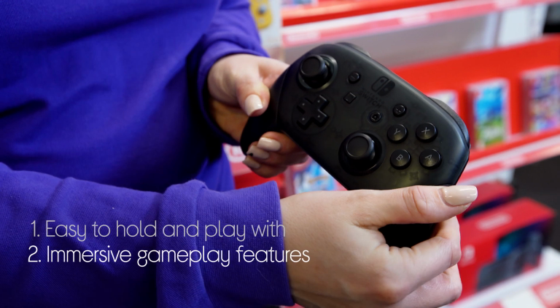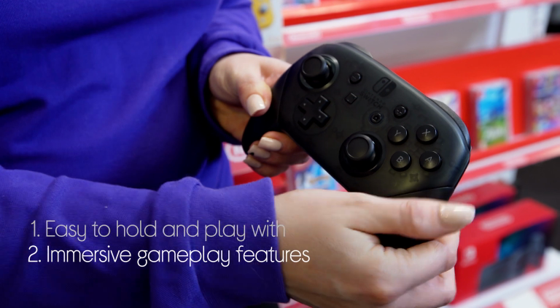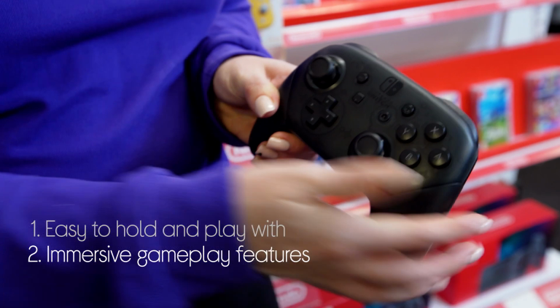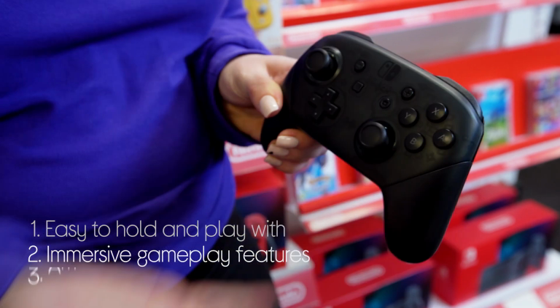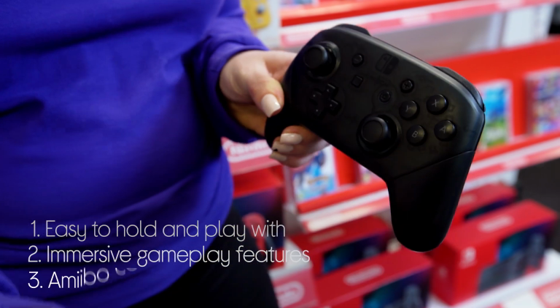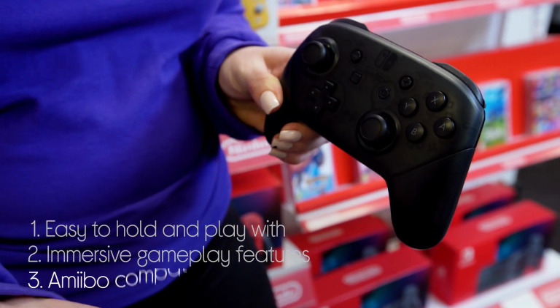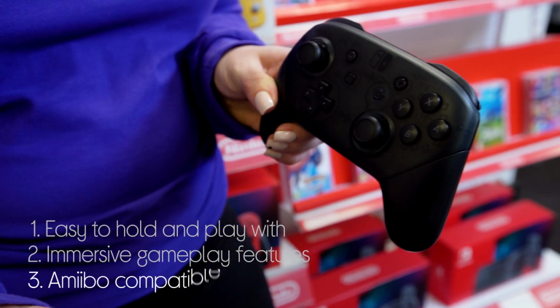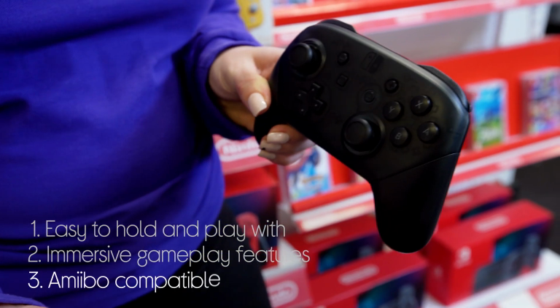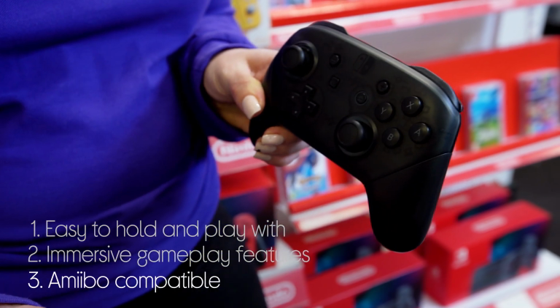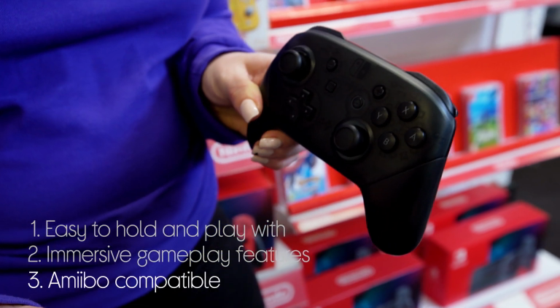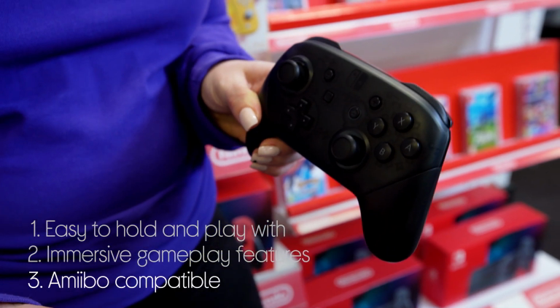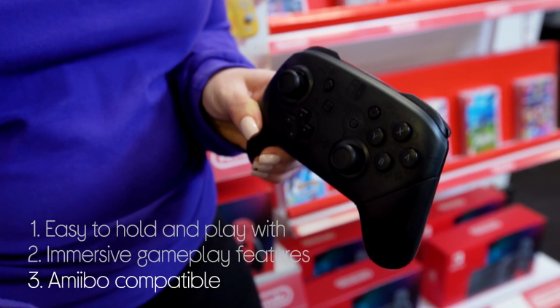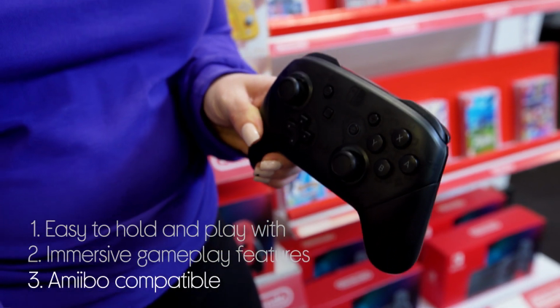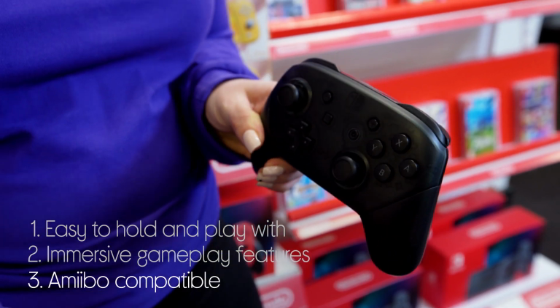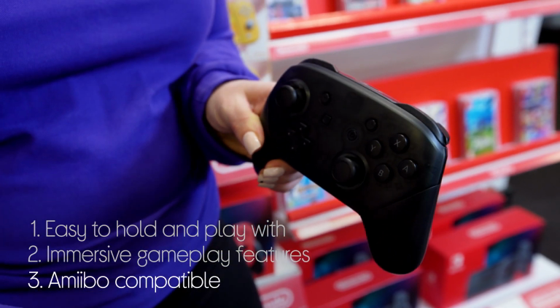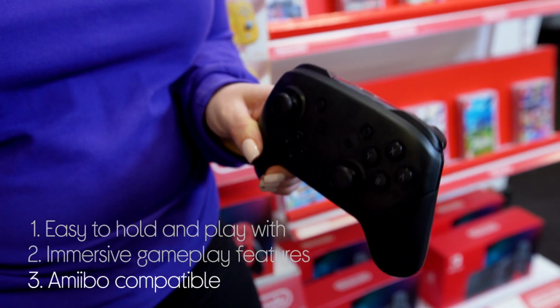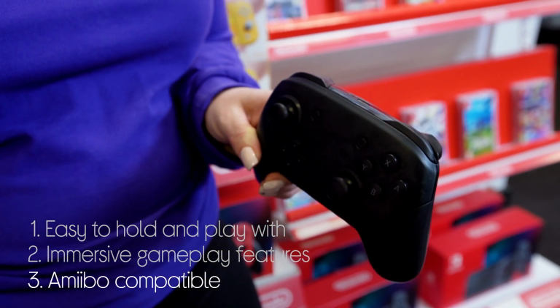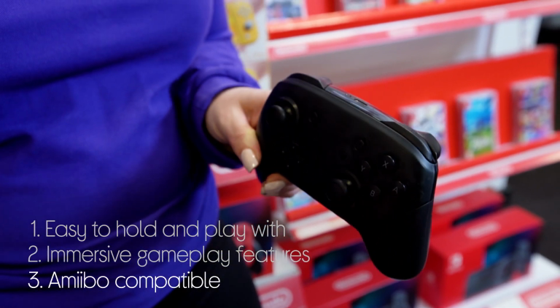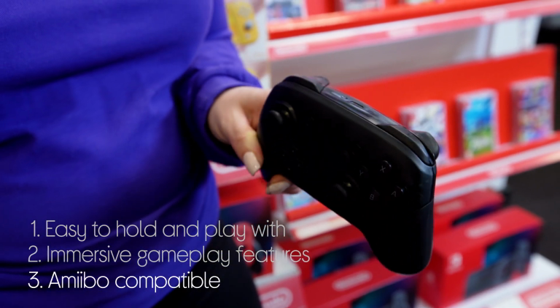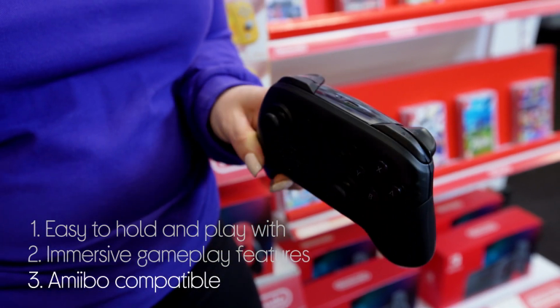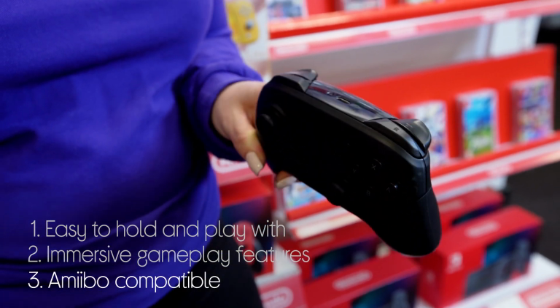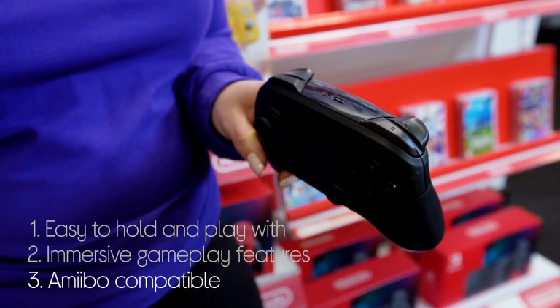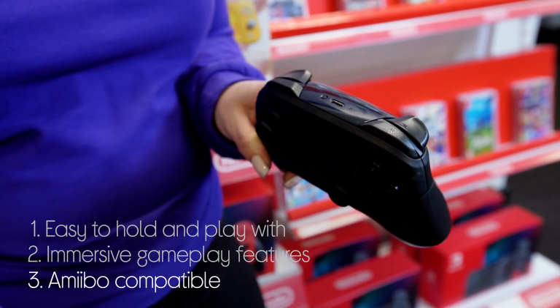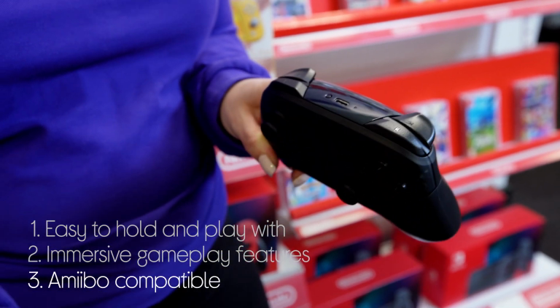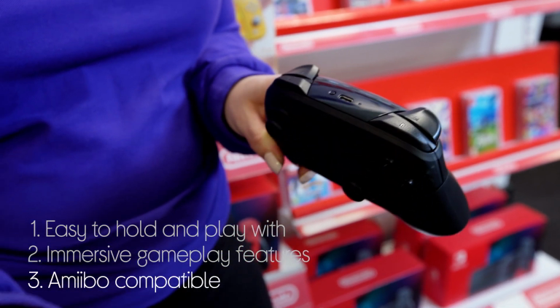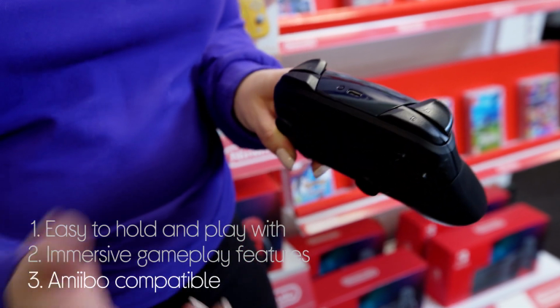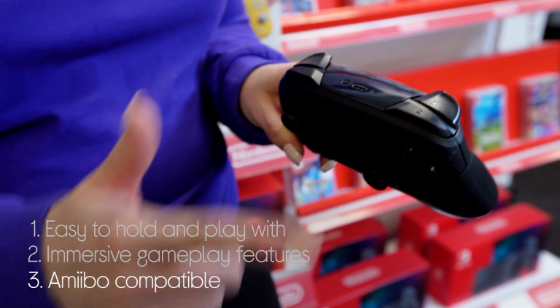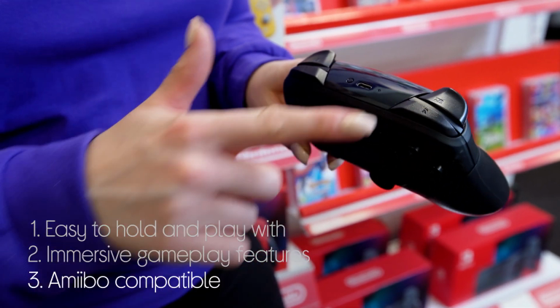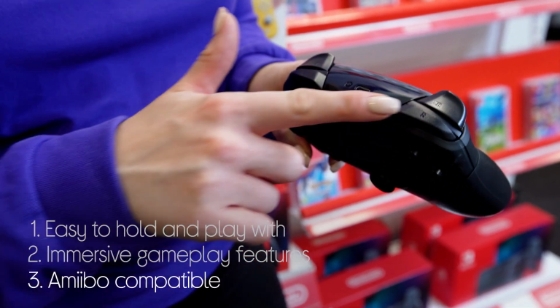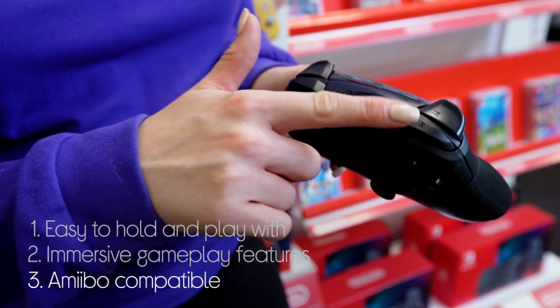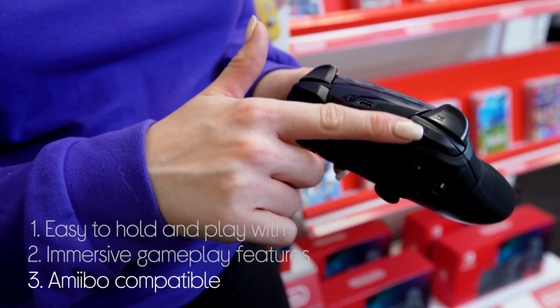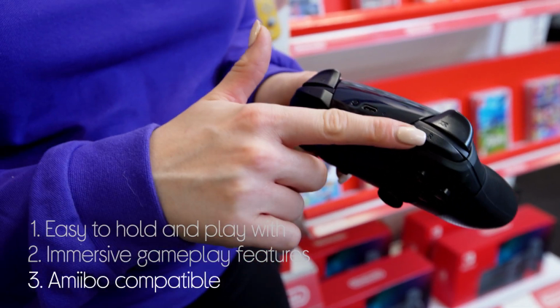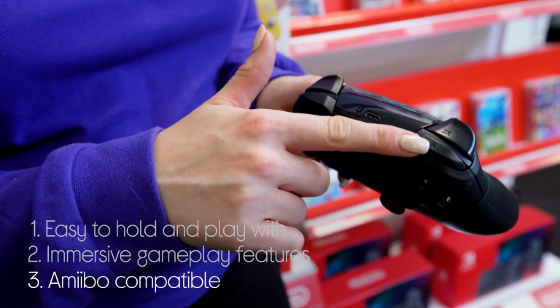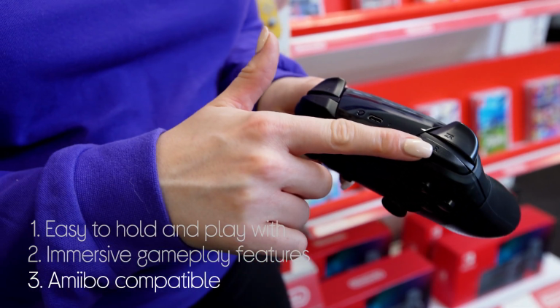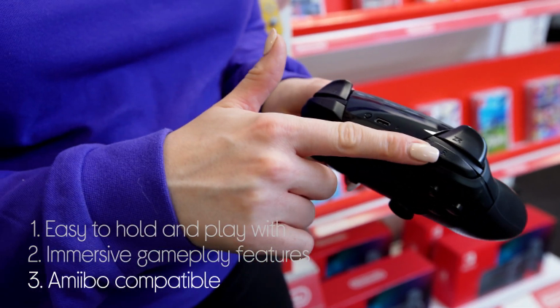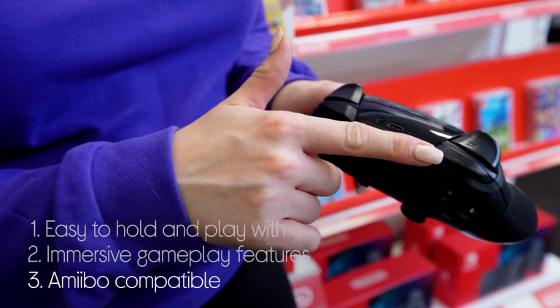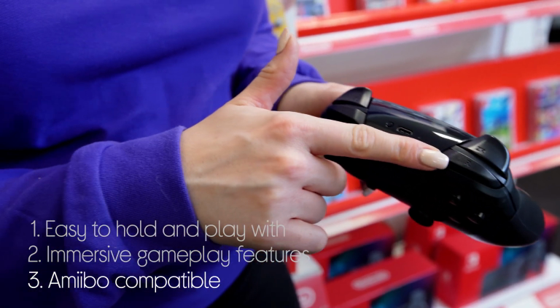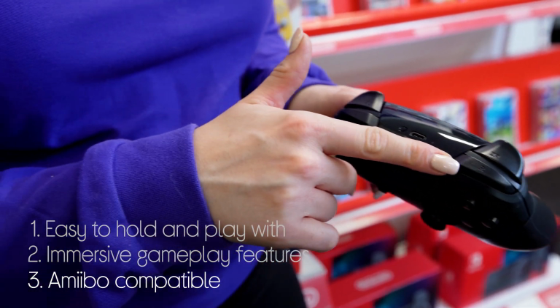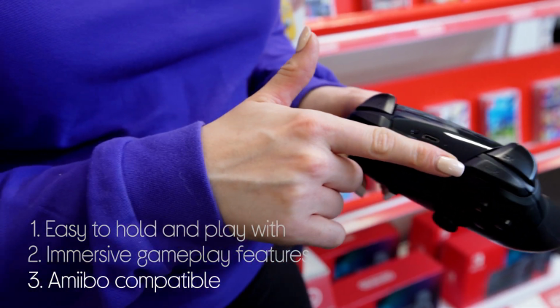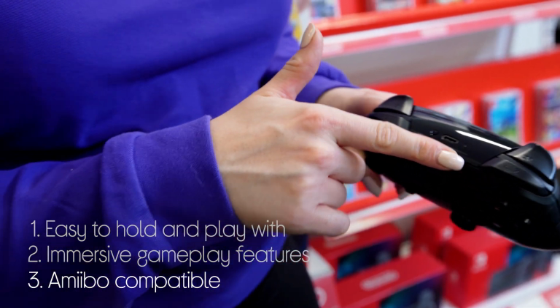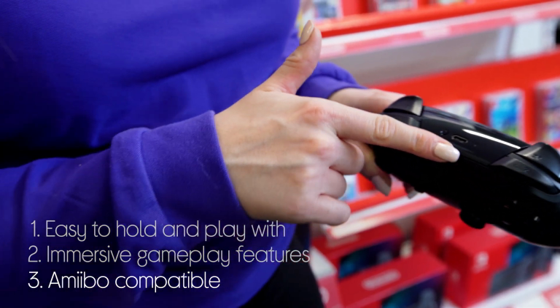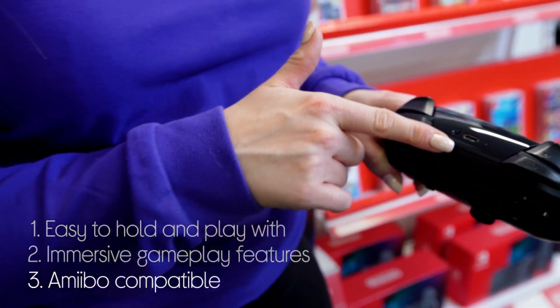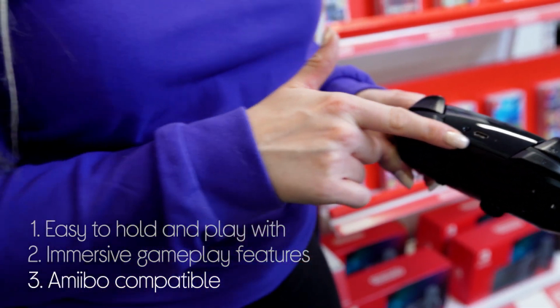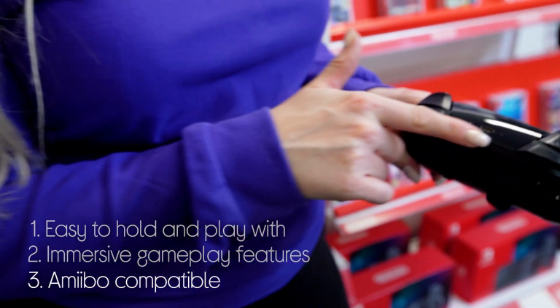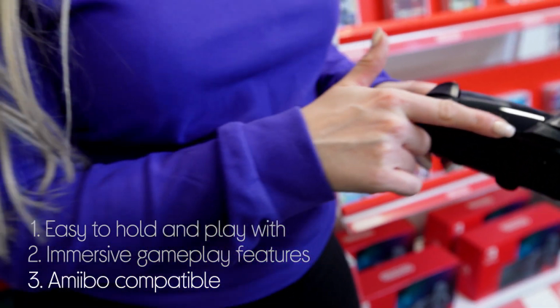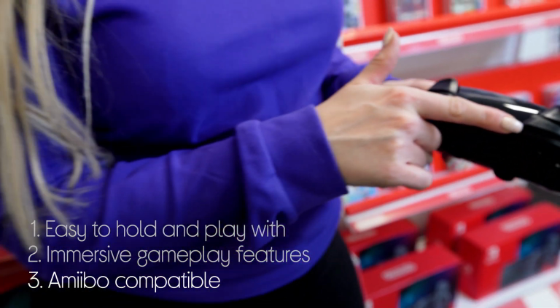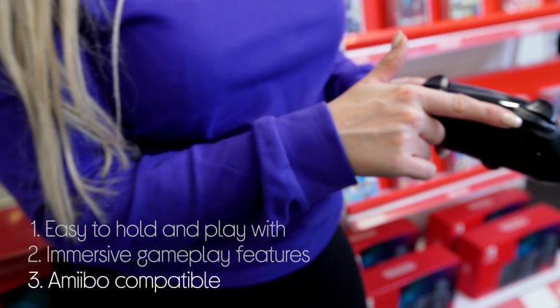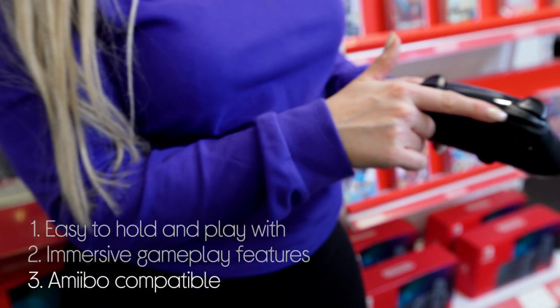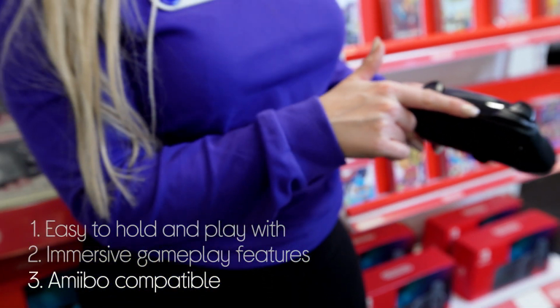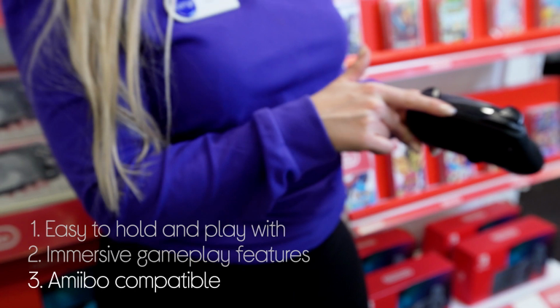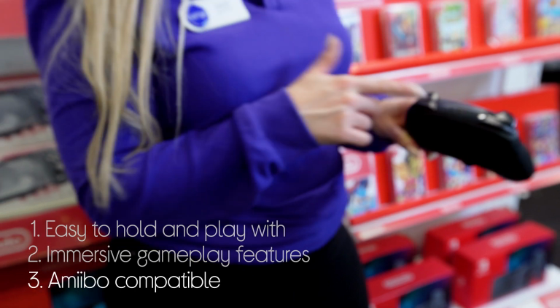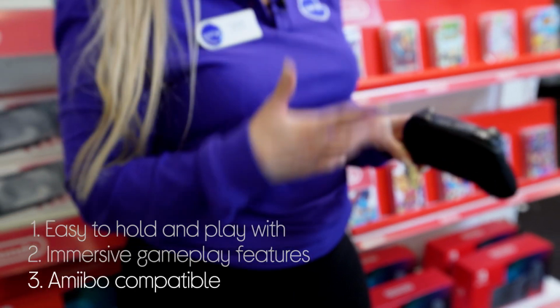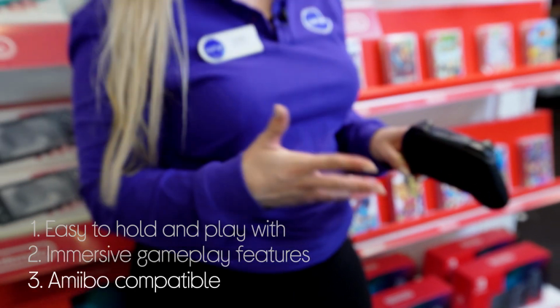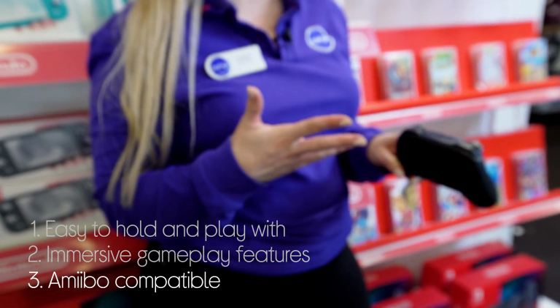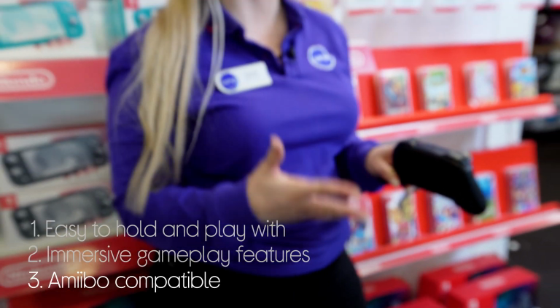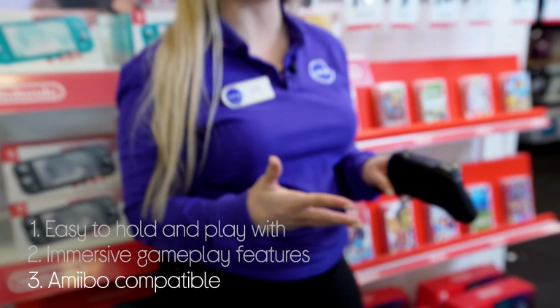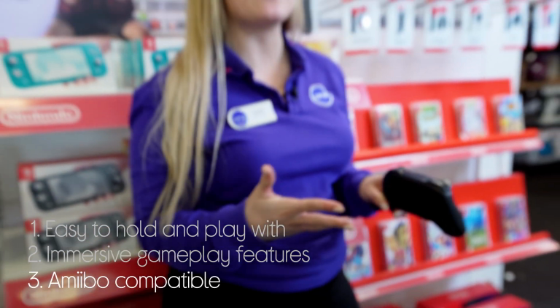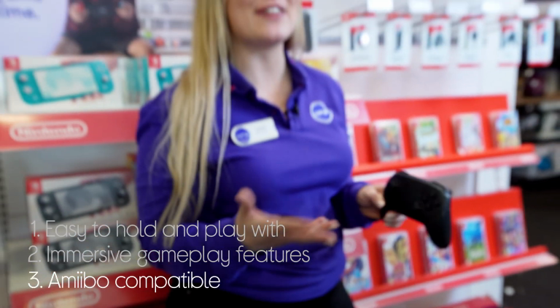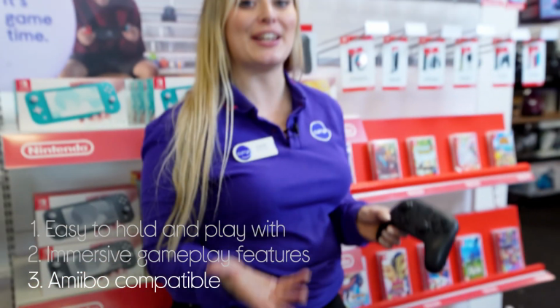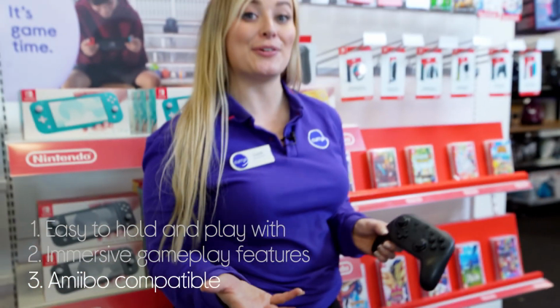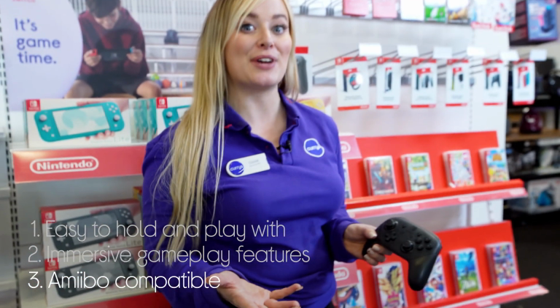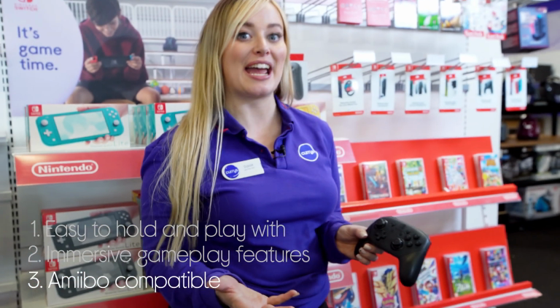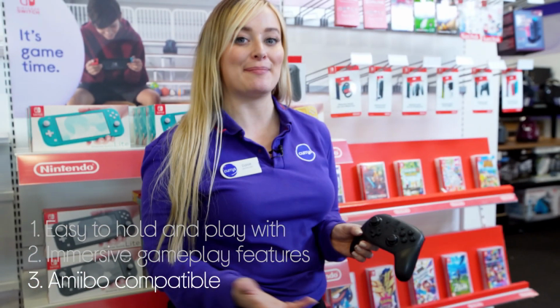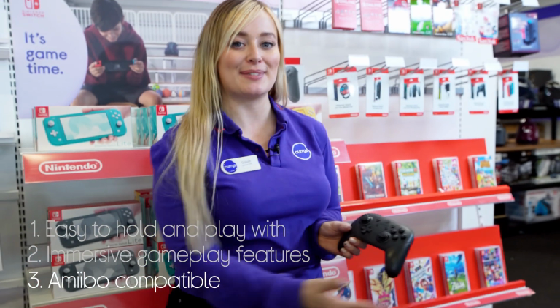It even works with your Nintendo amiibo figures as well. Just tap them on the NFC touchpoint and watch them come to life in your games.